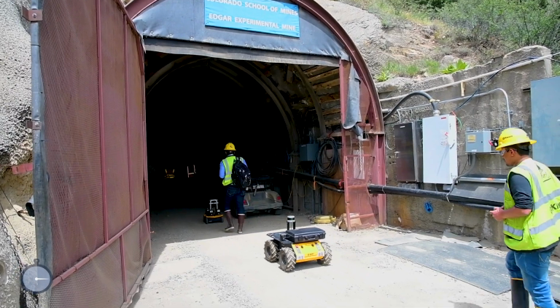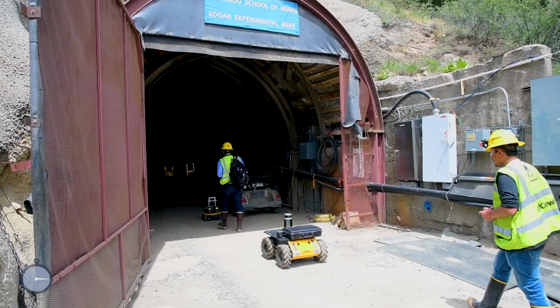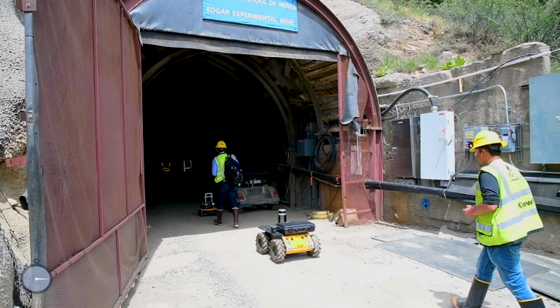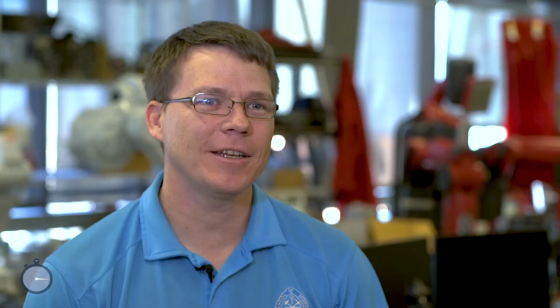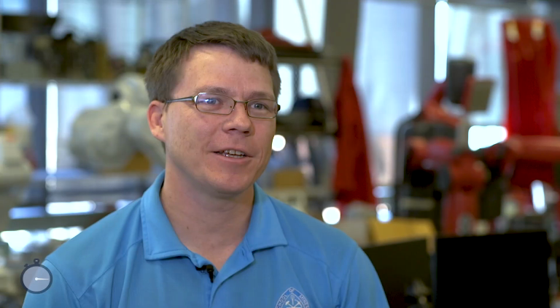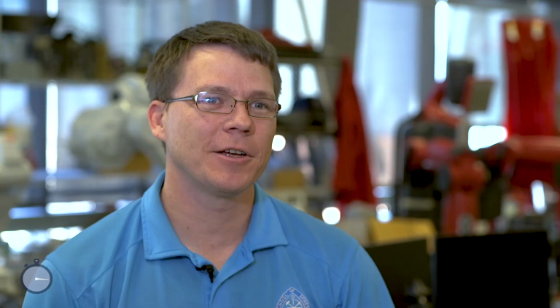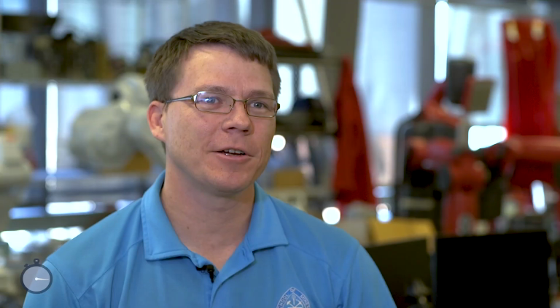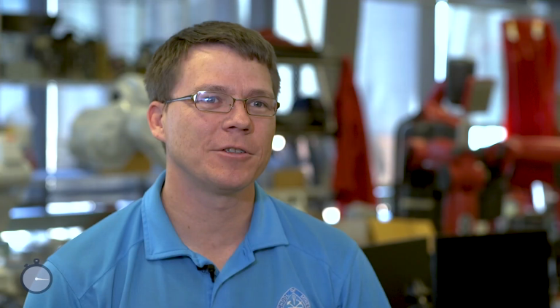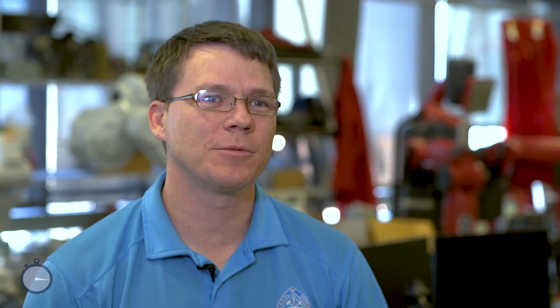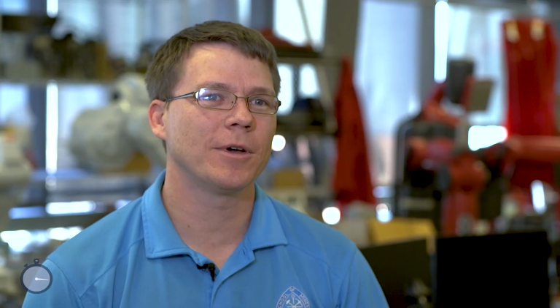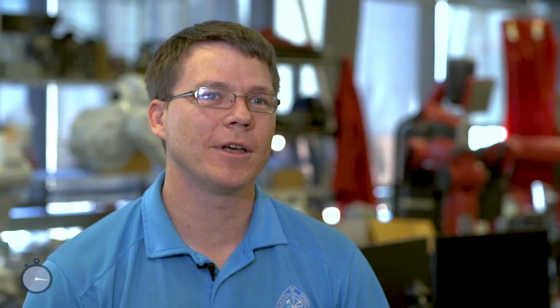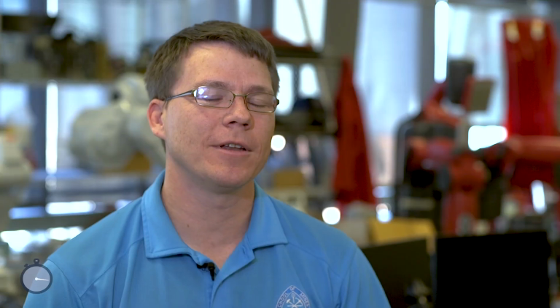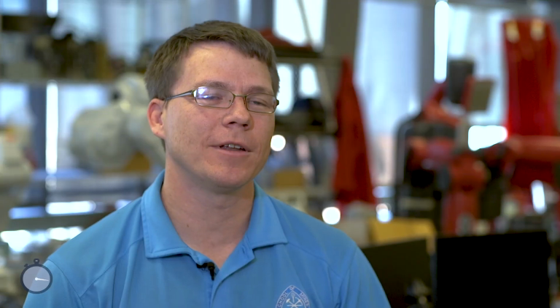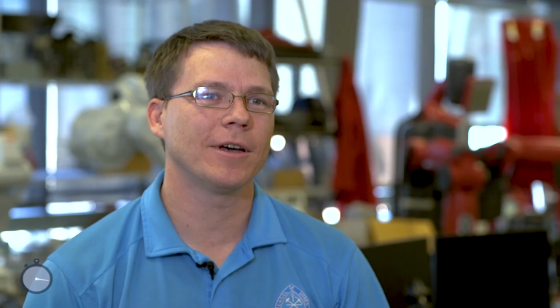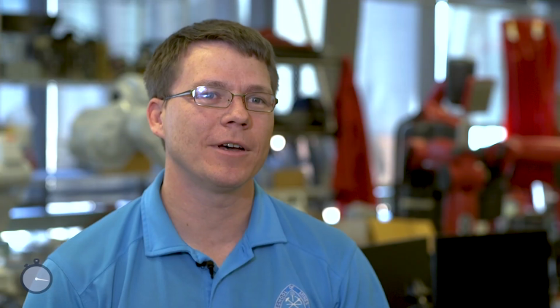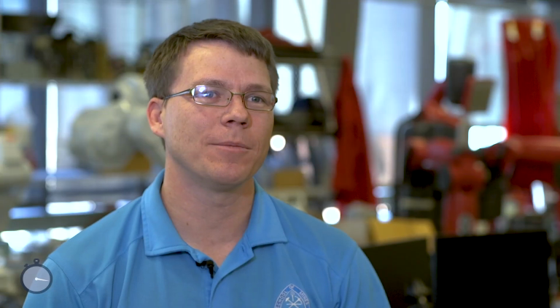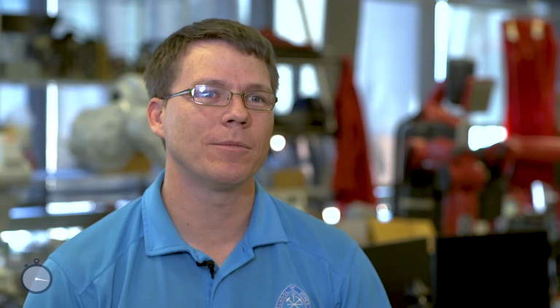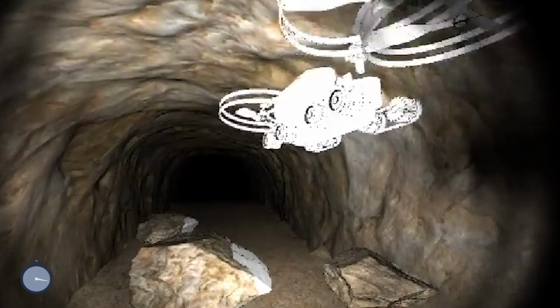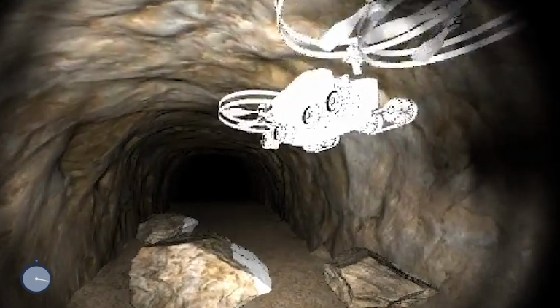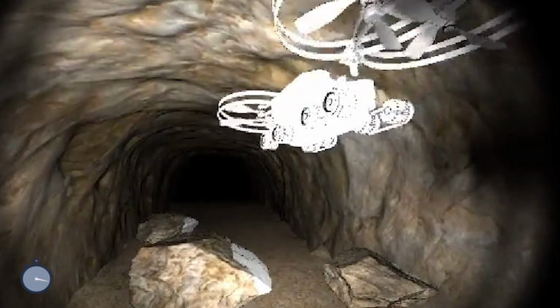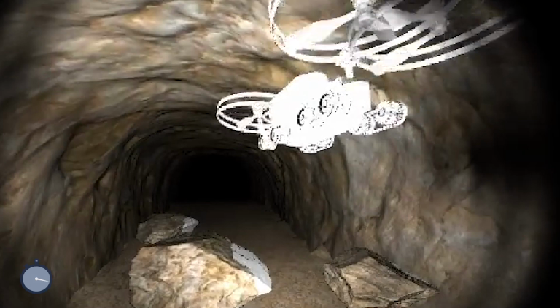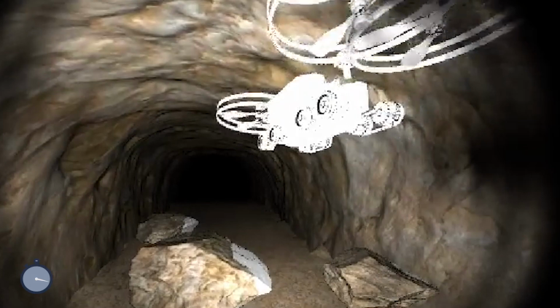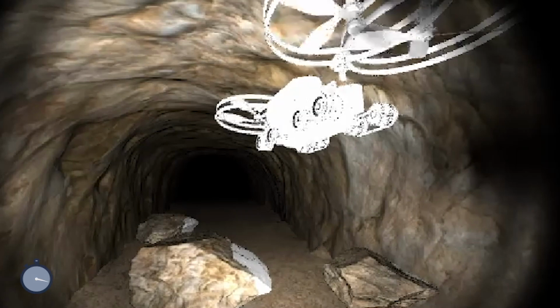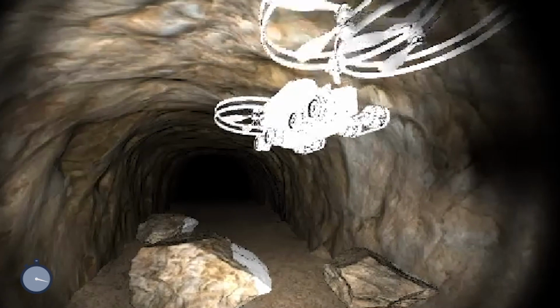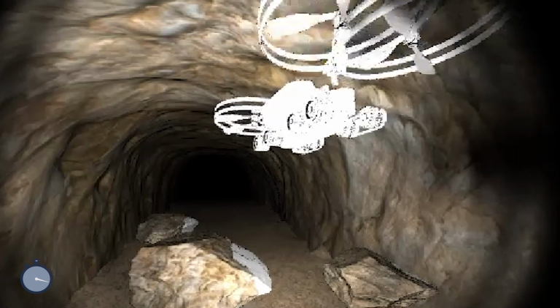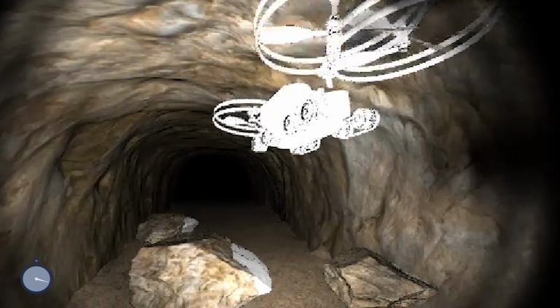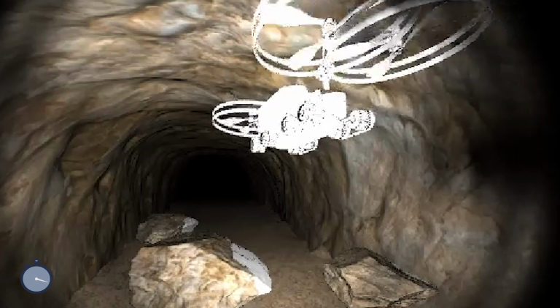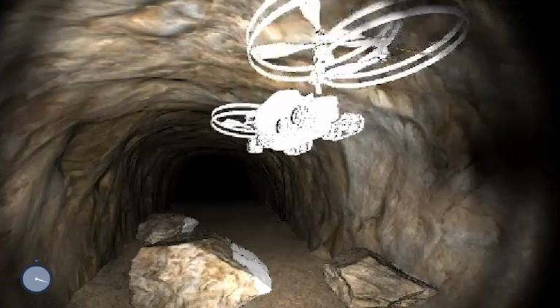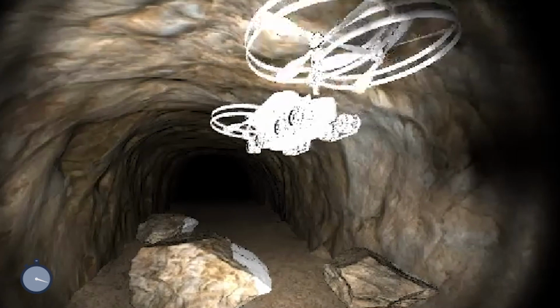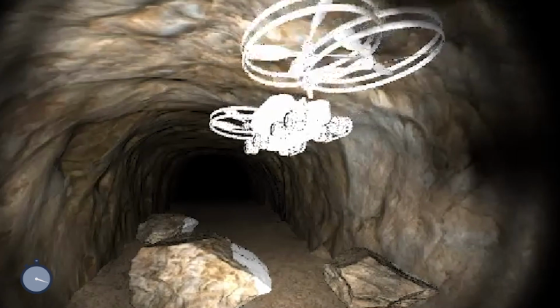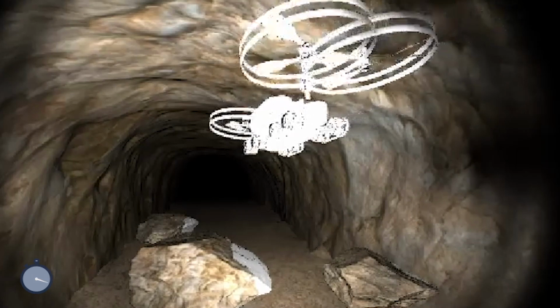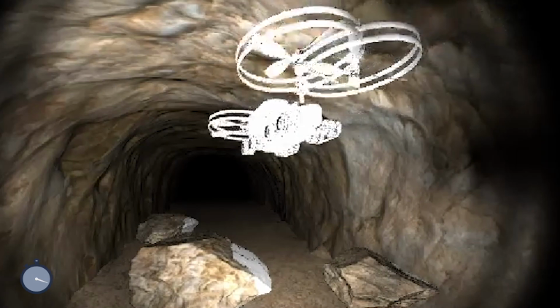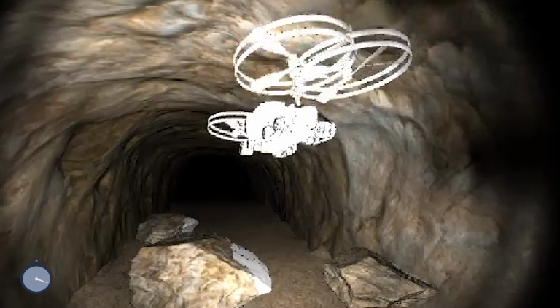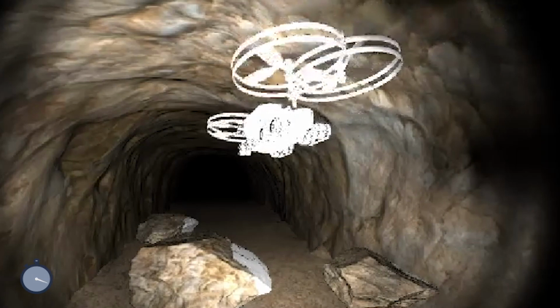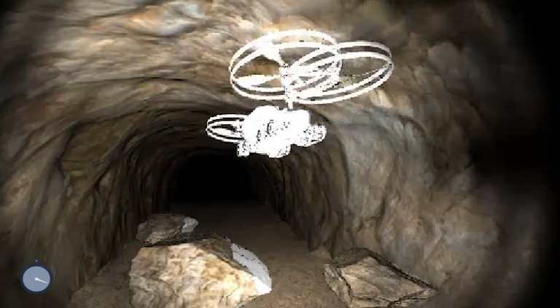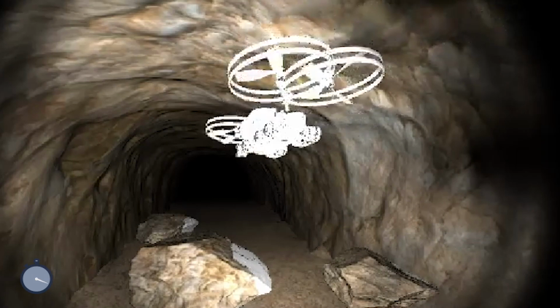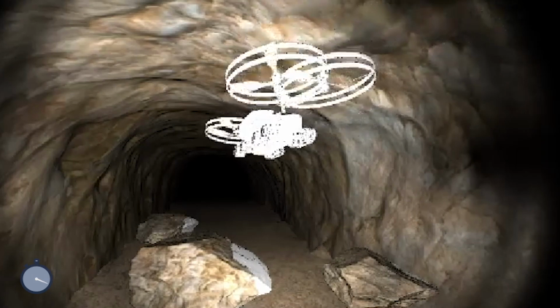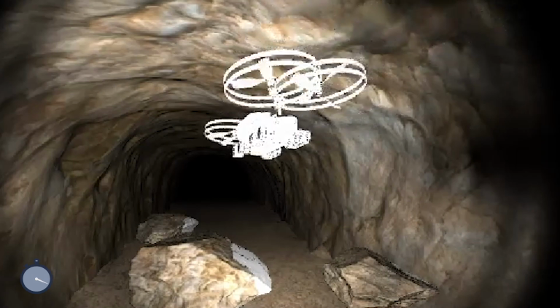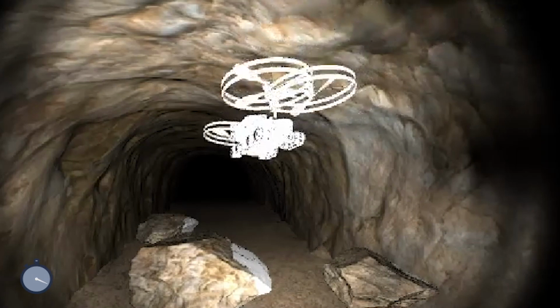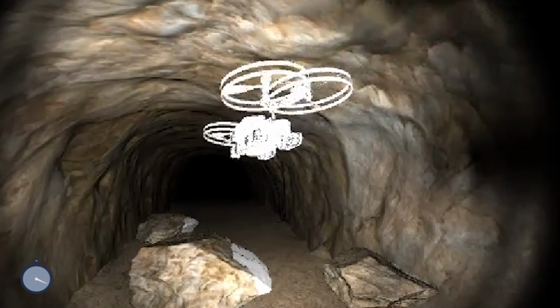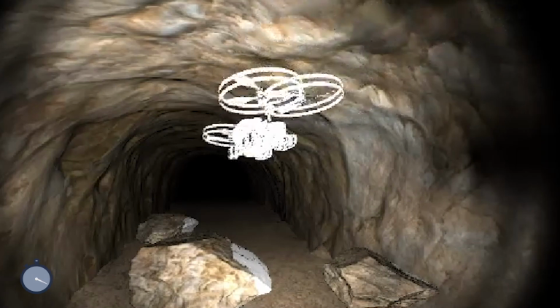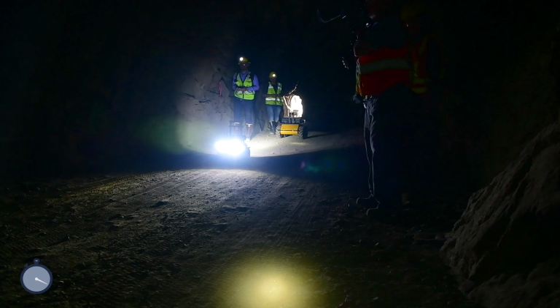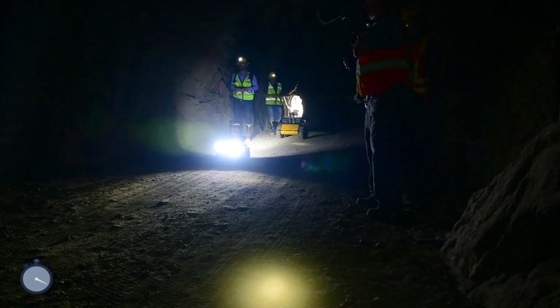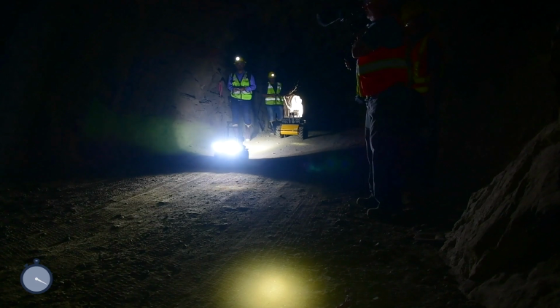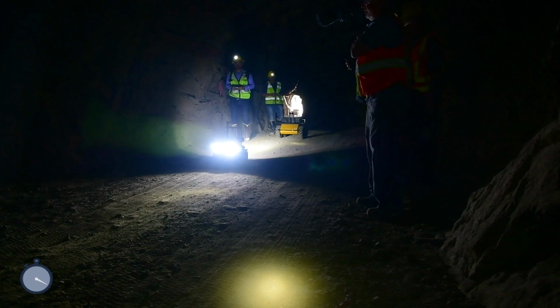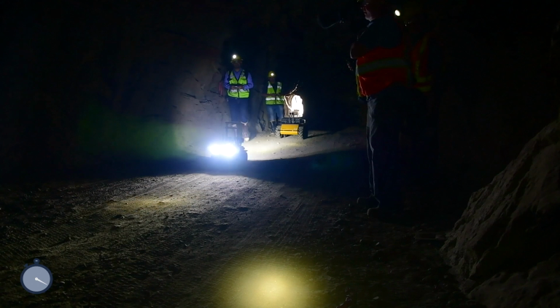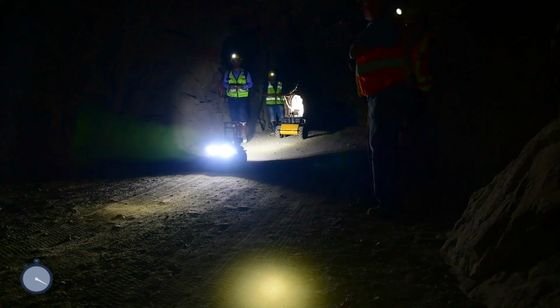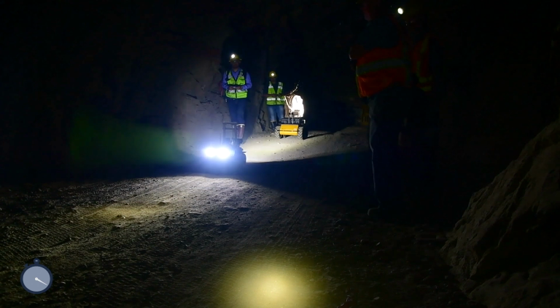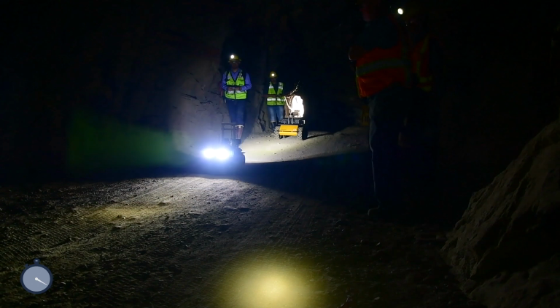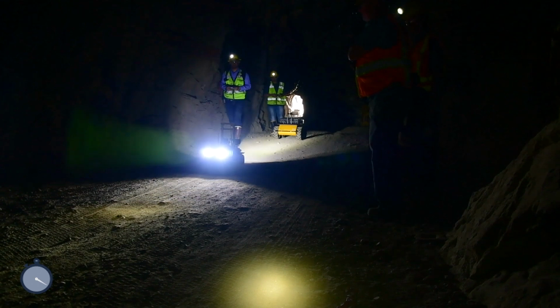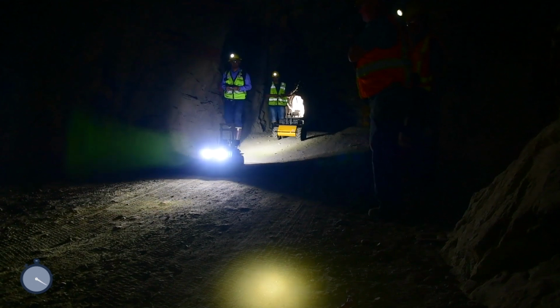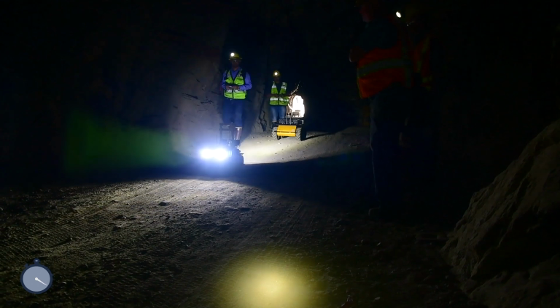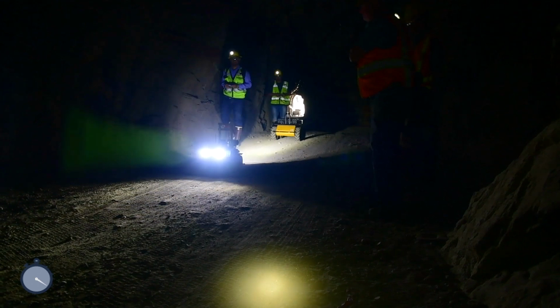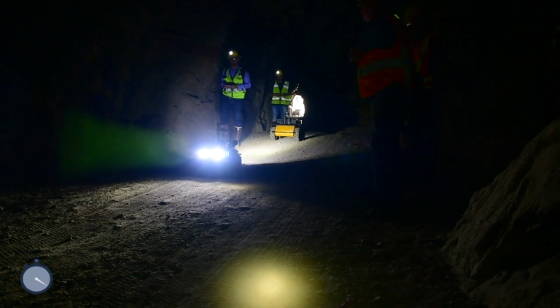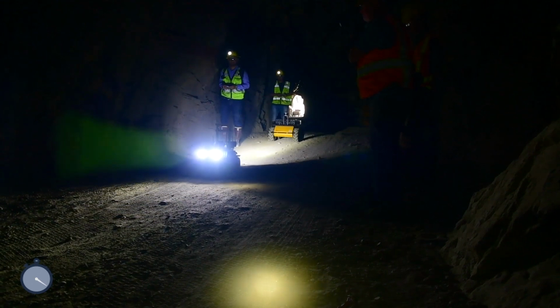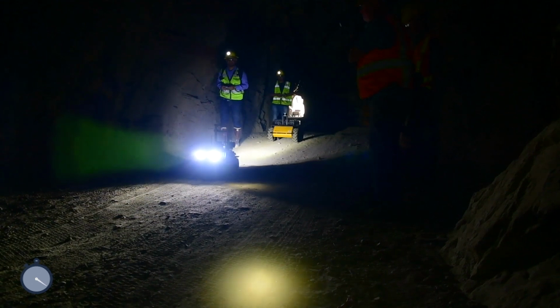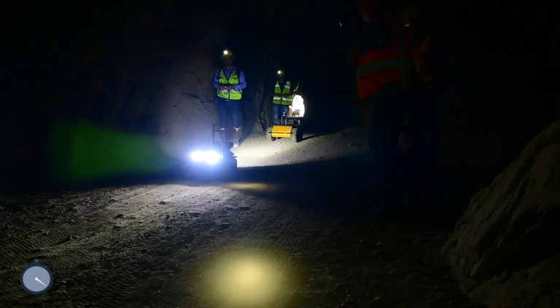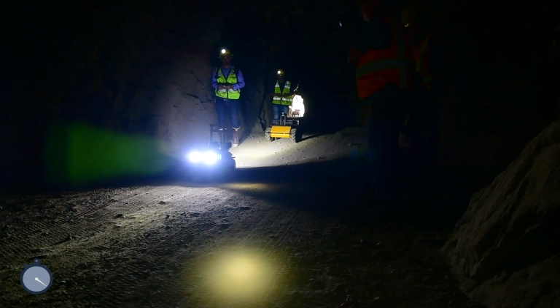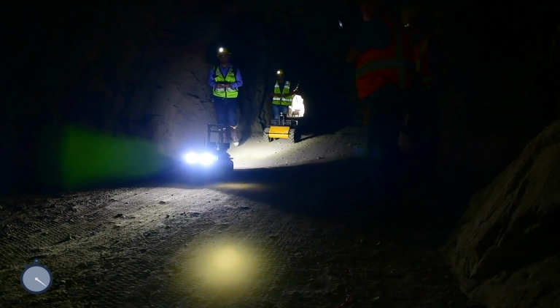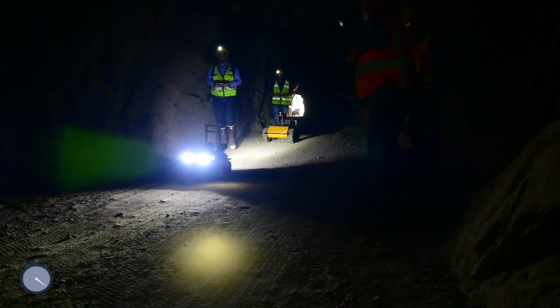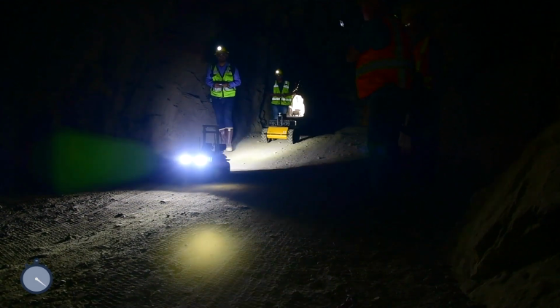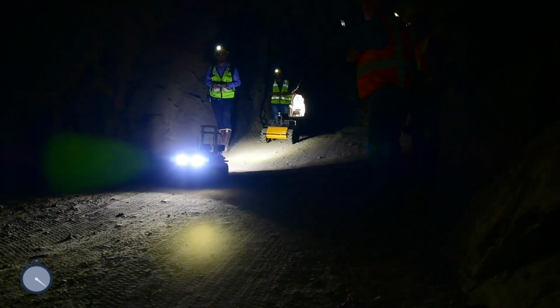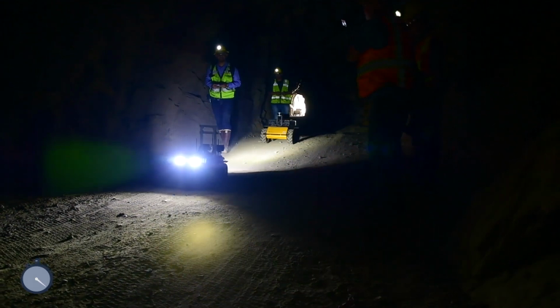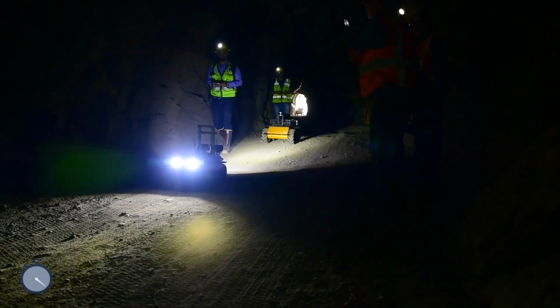The idea here is when mine rescuers go into an underground disaster, they're going into an environment with absolutely no light.